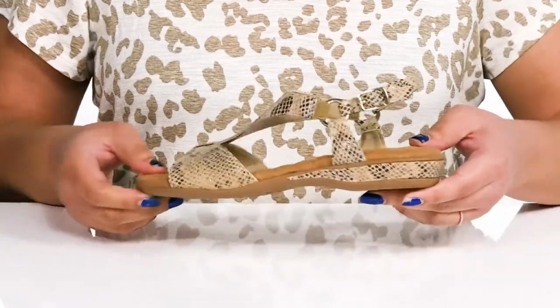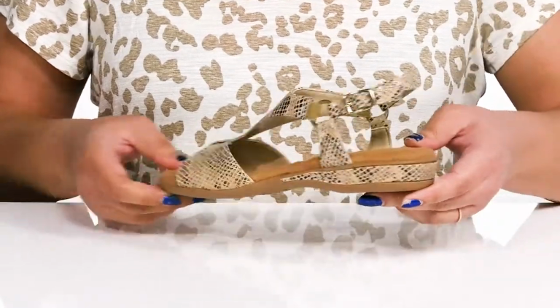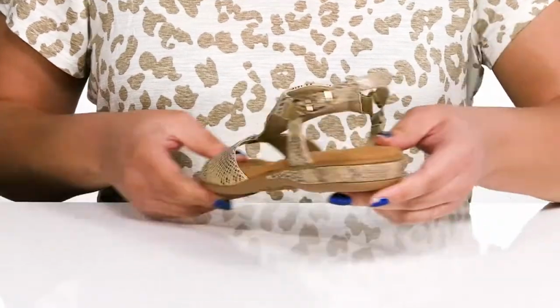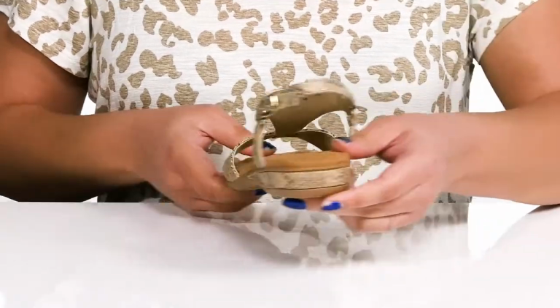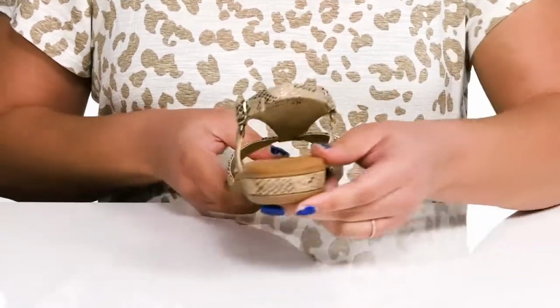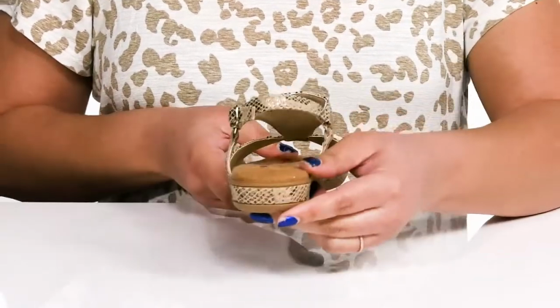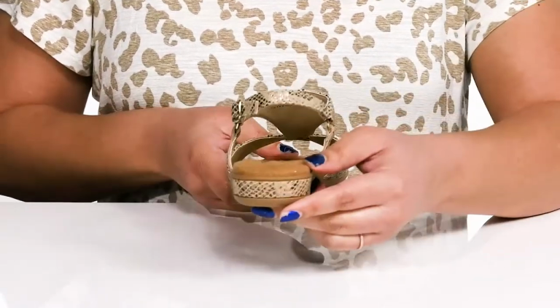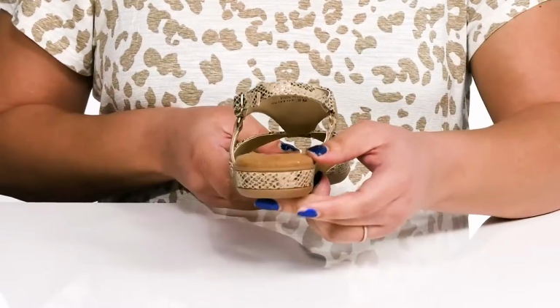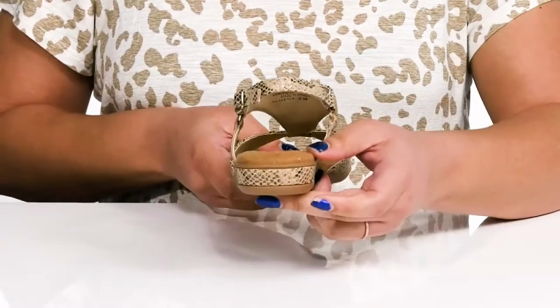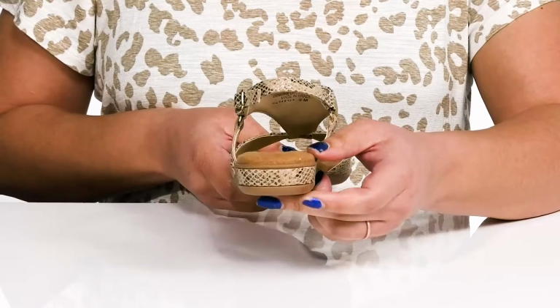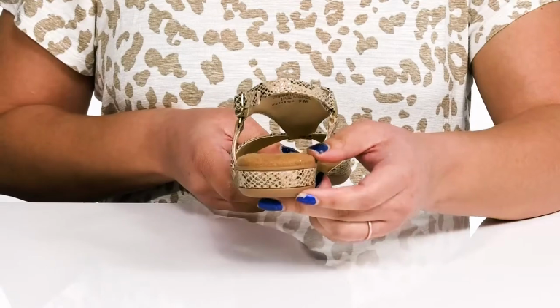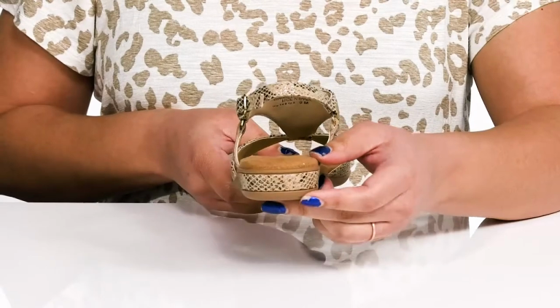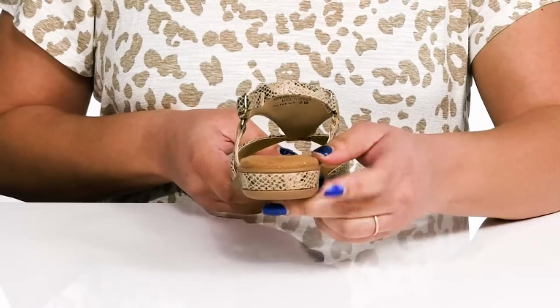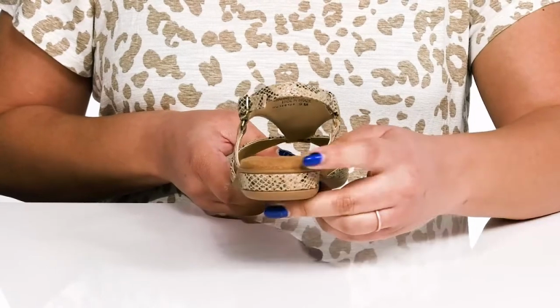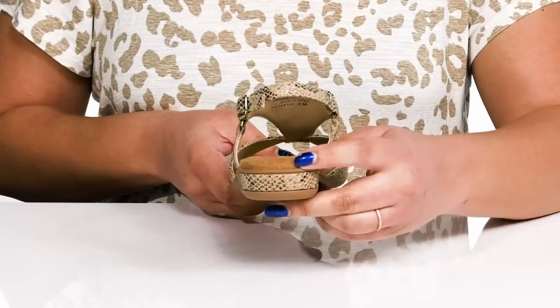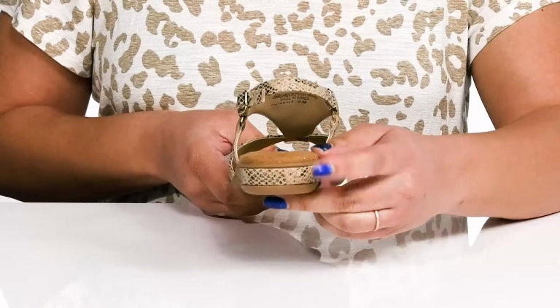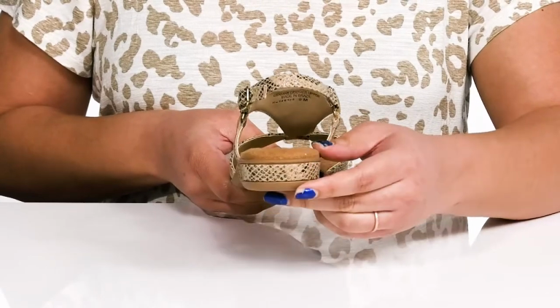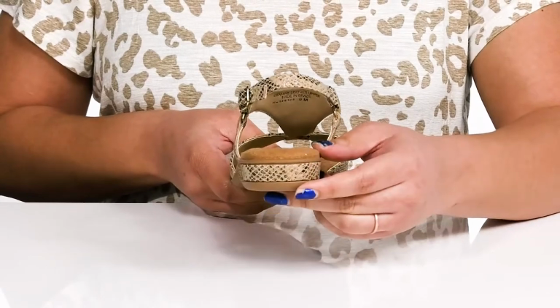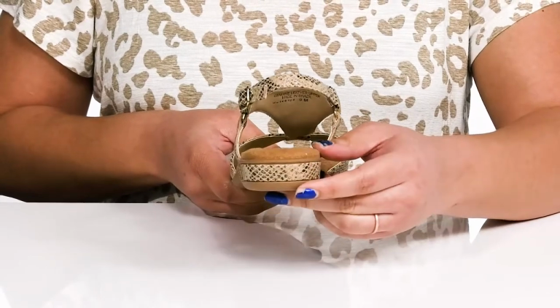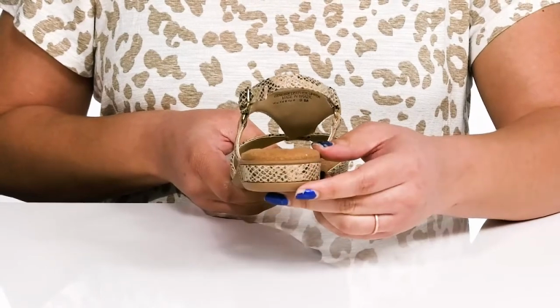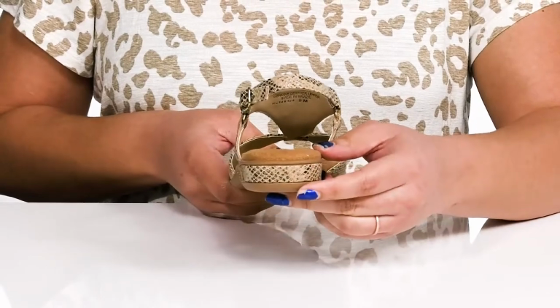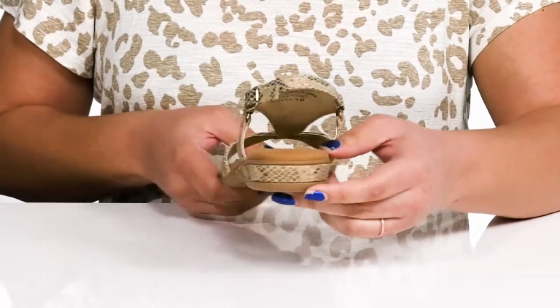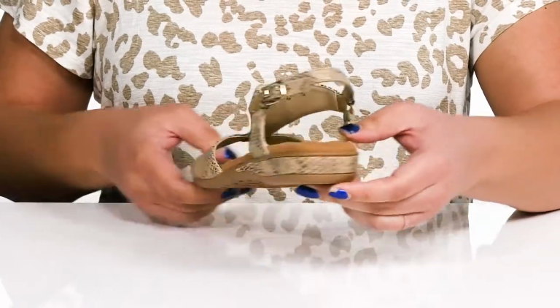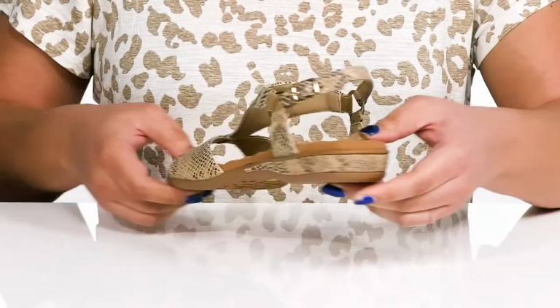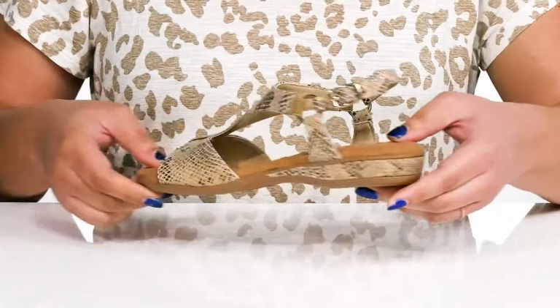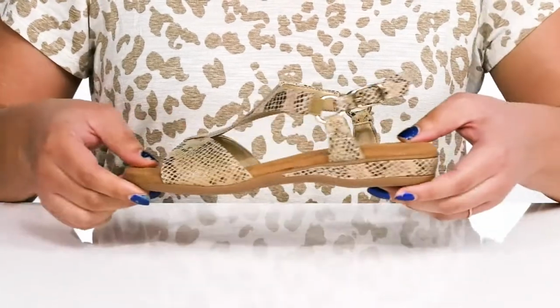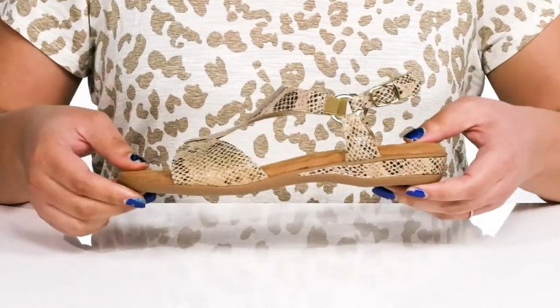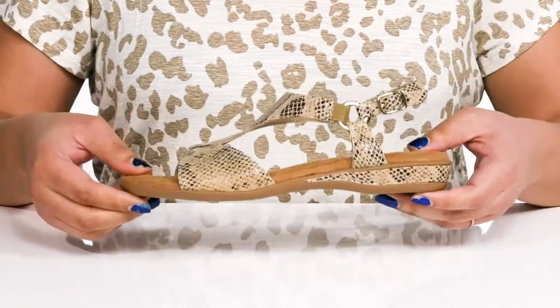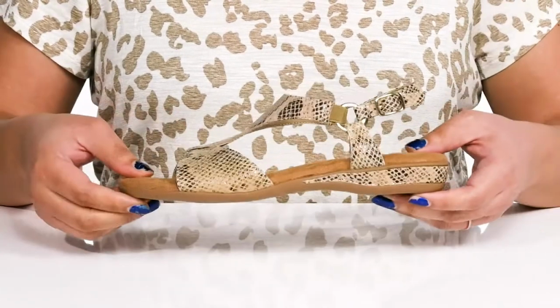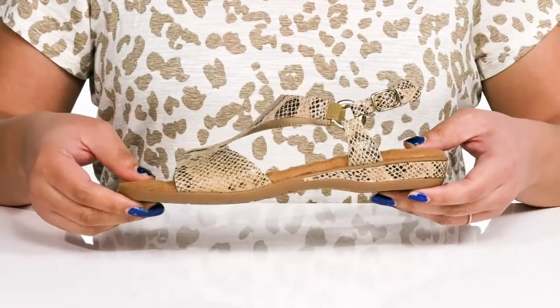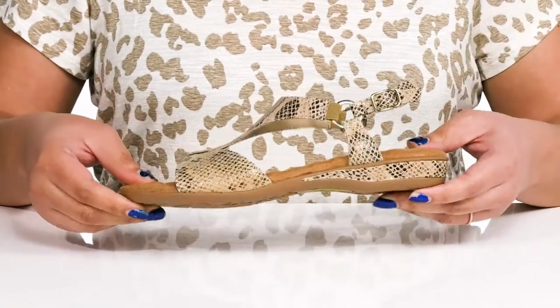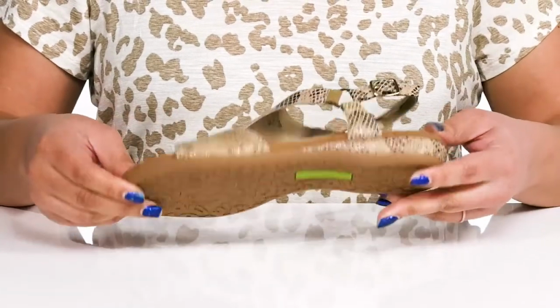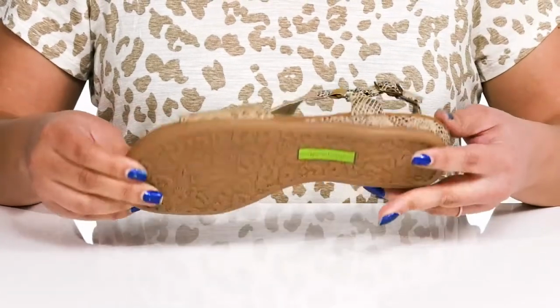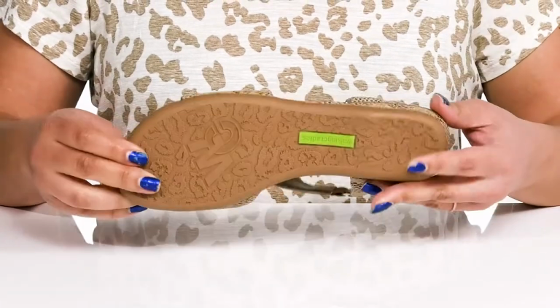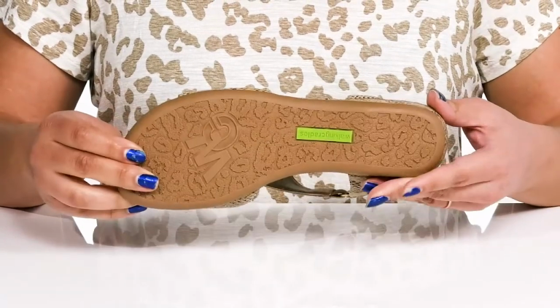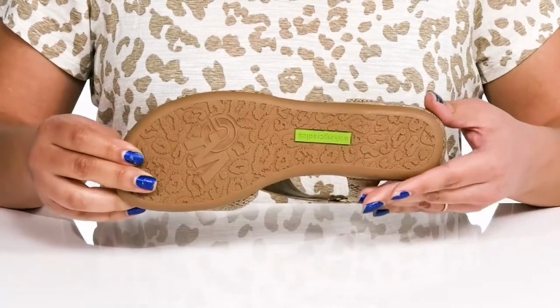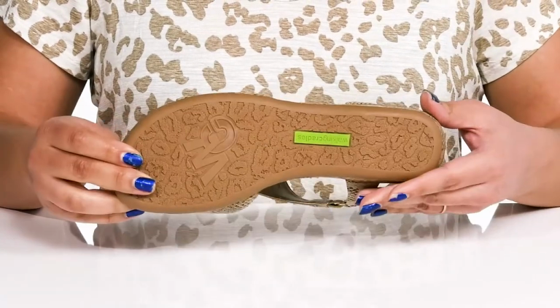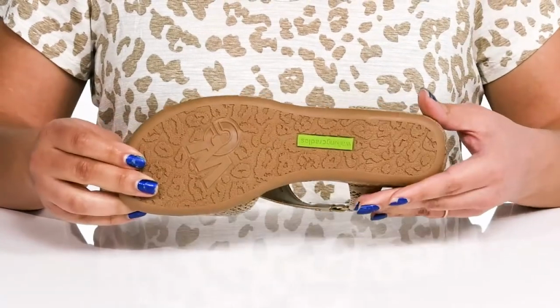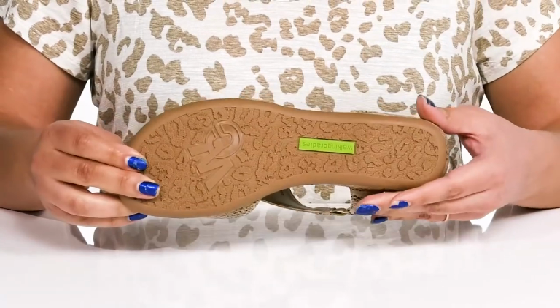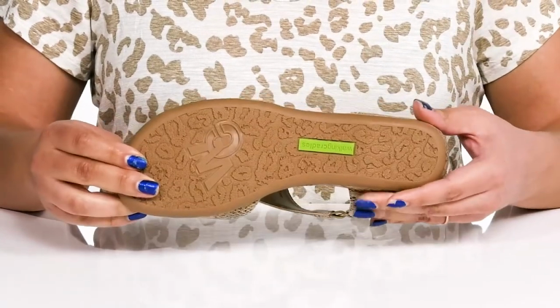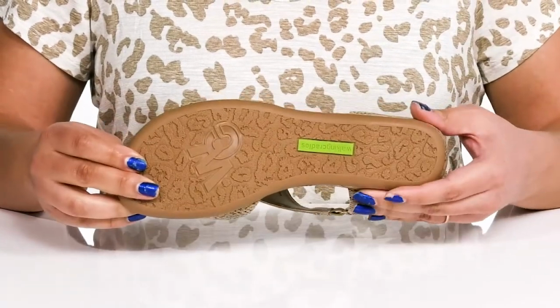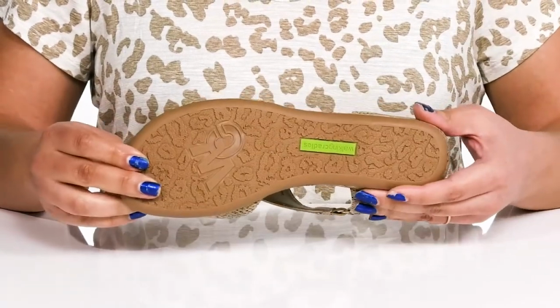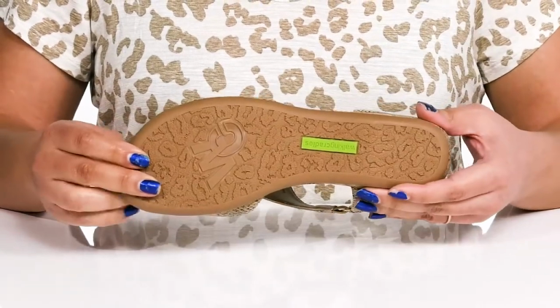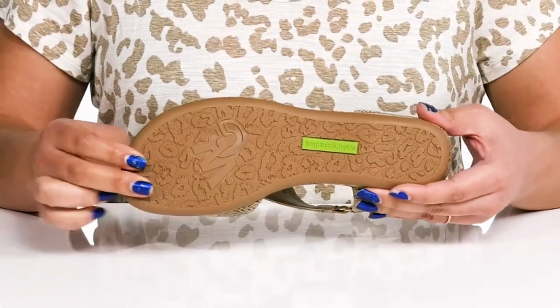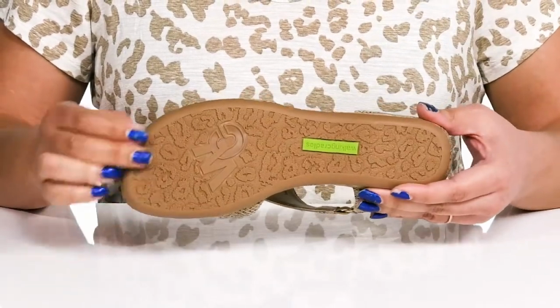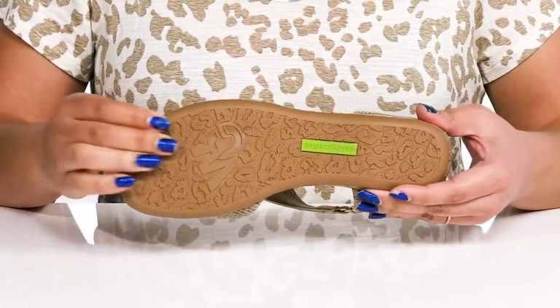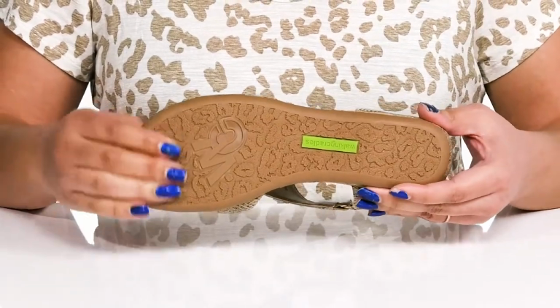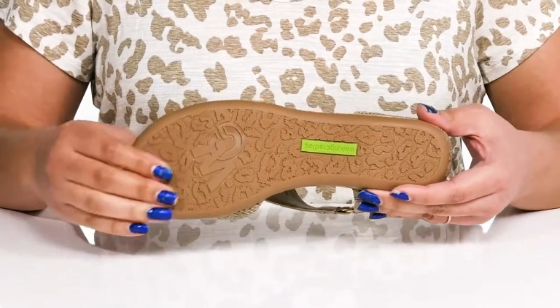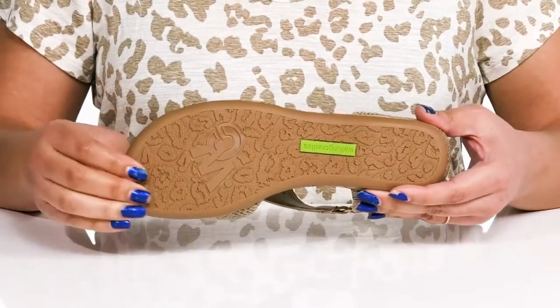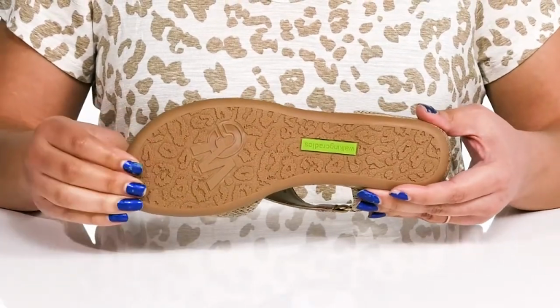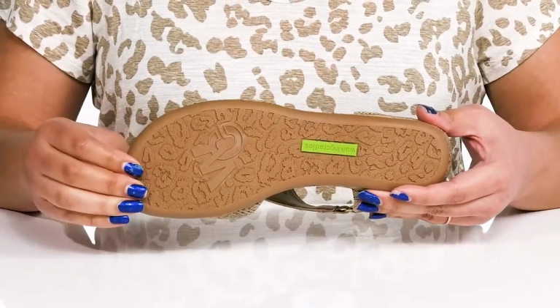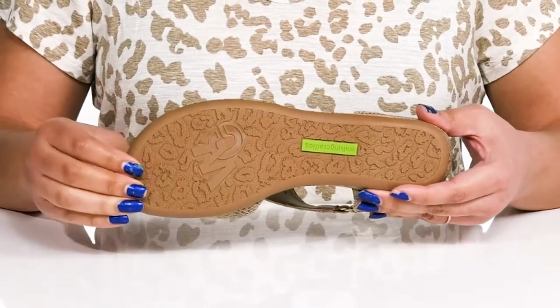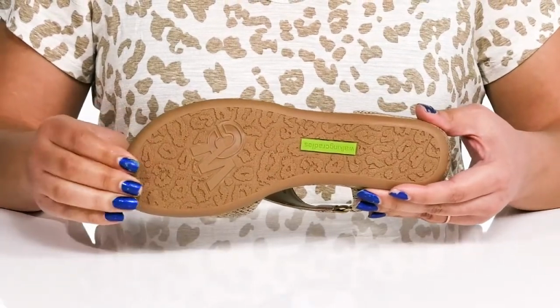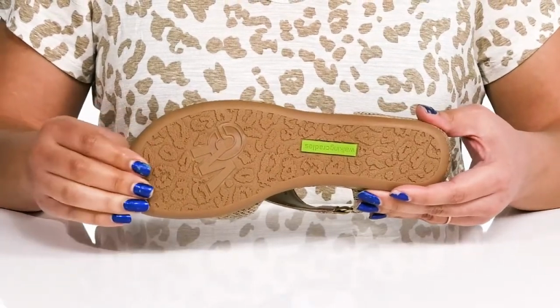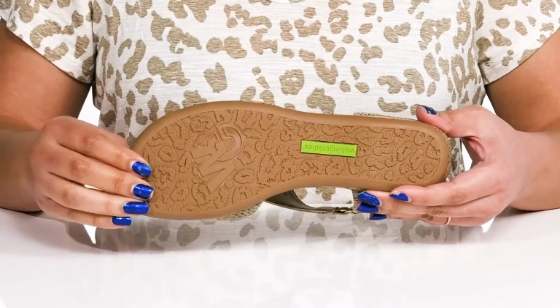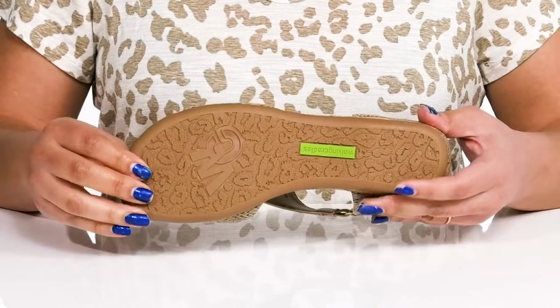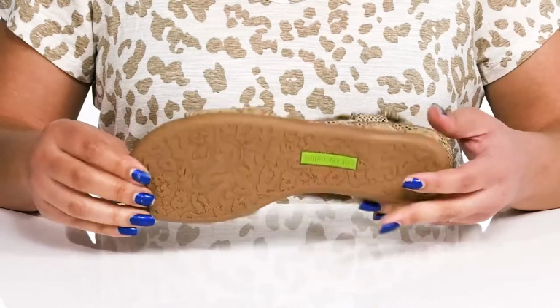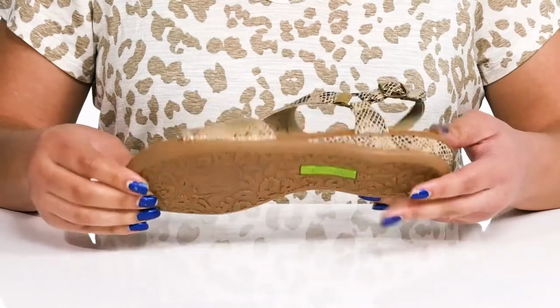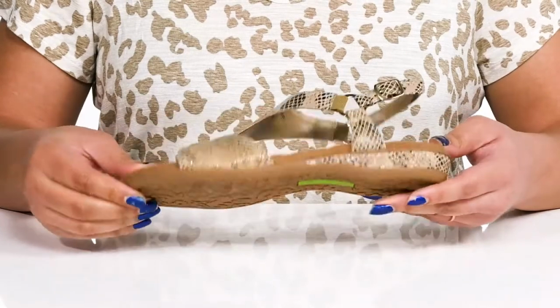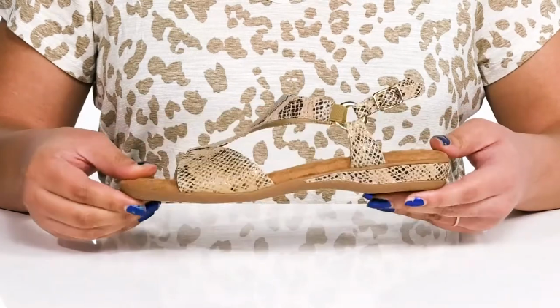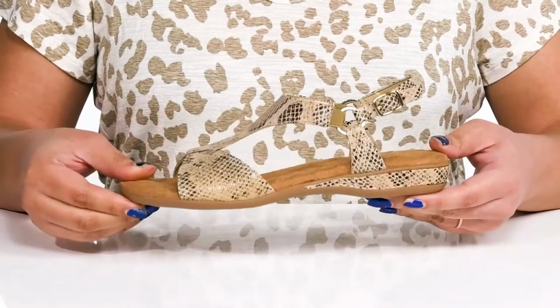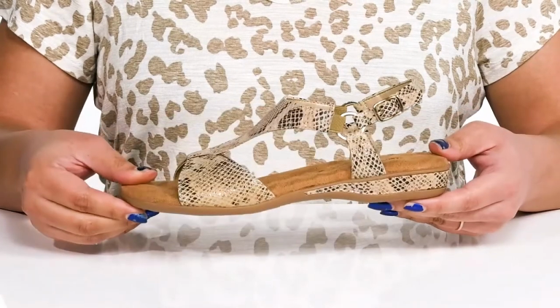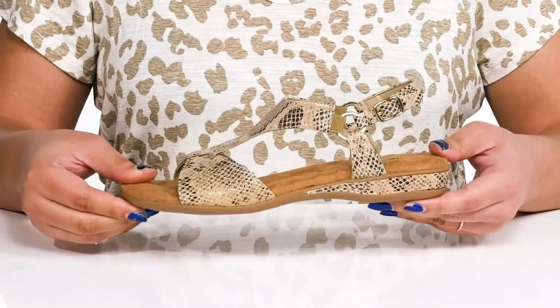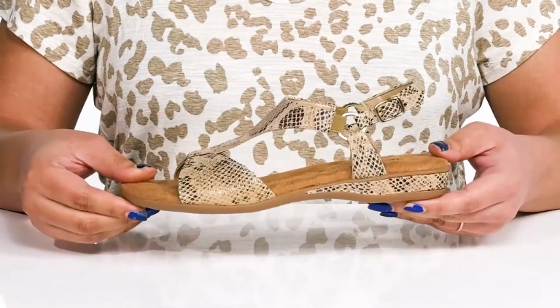You'll also get about a one inch boost in height from the wedge heel, all on top of a durable rubber outsole that is textured to give you the best grip.